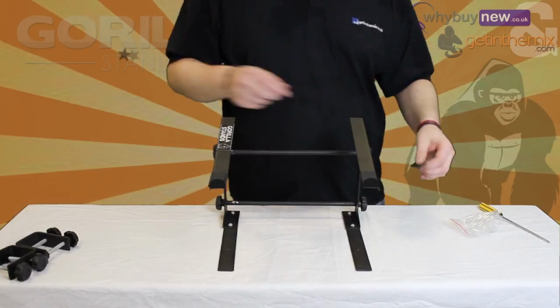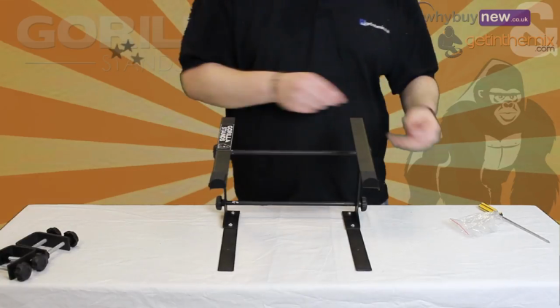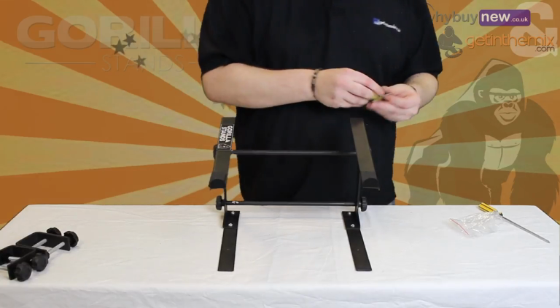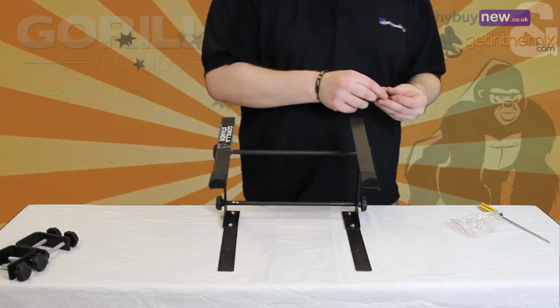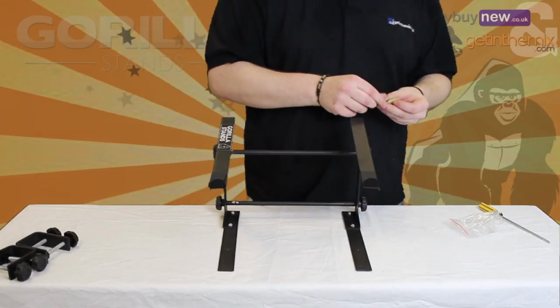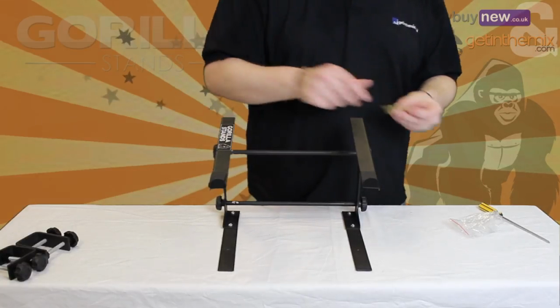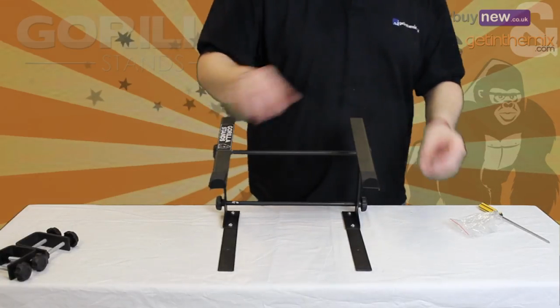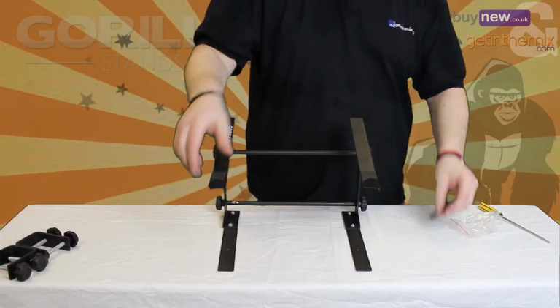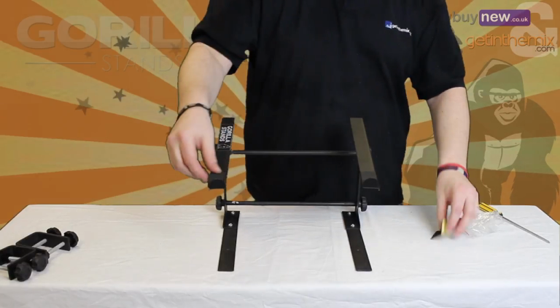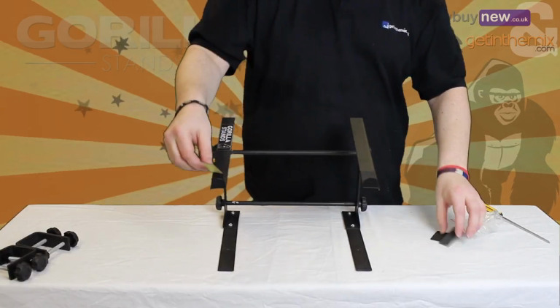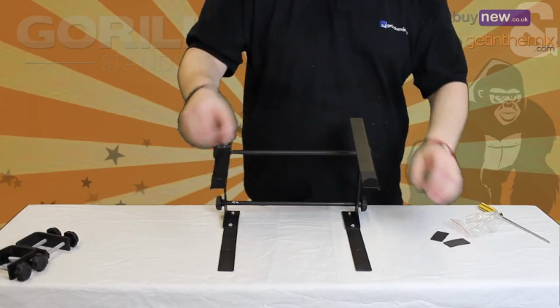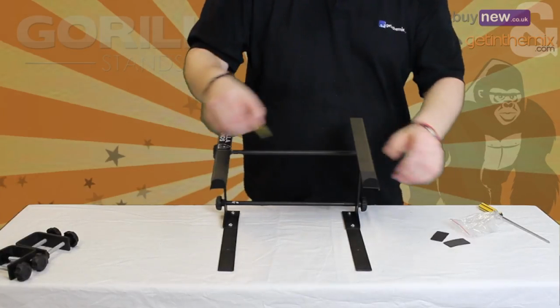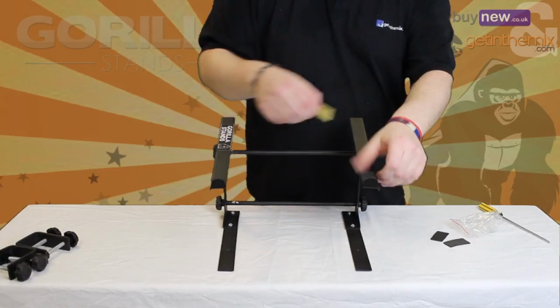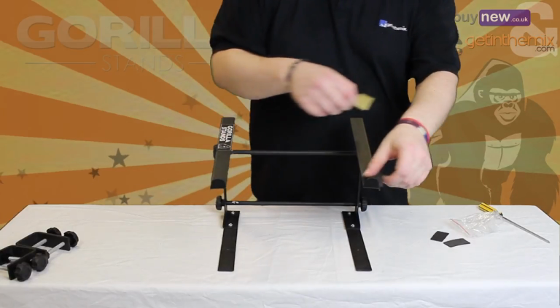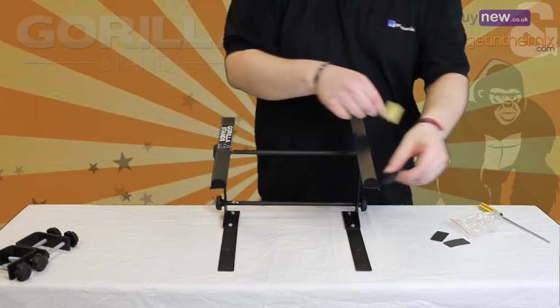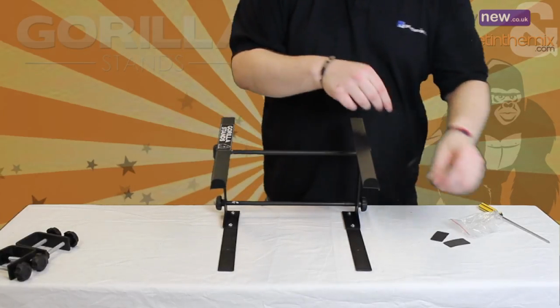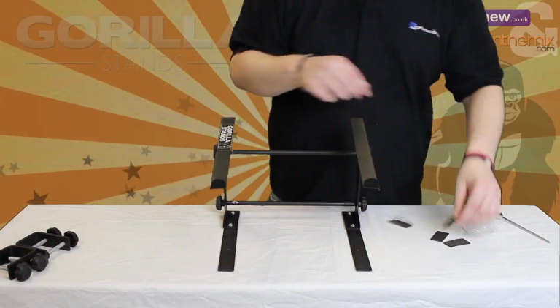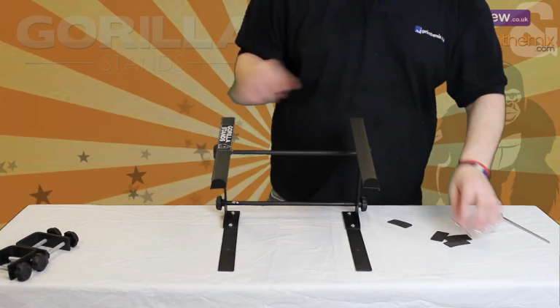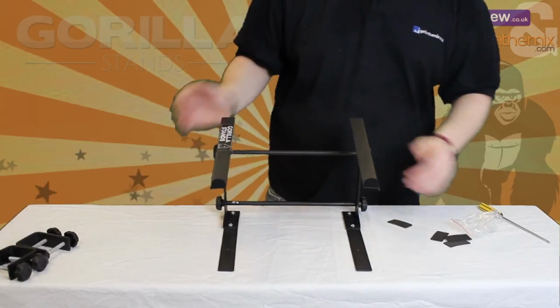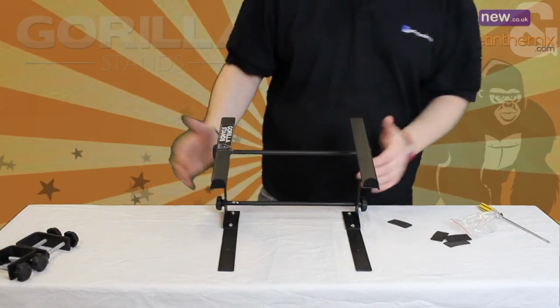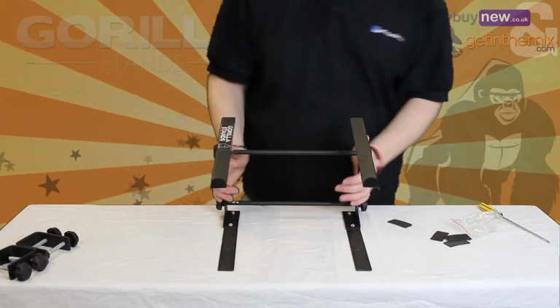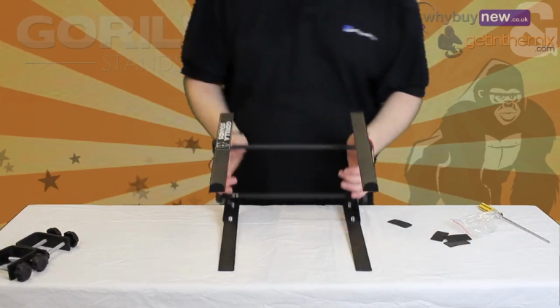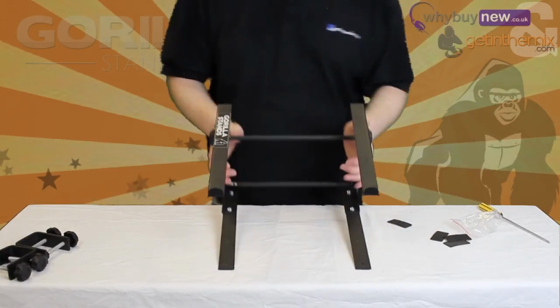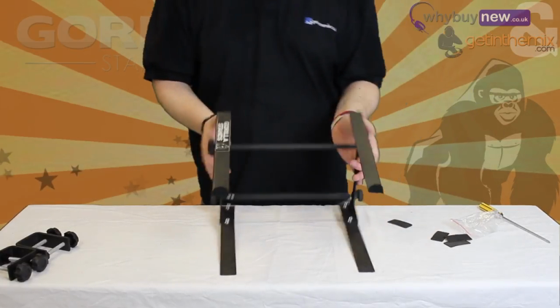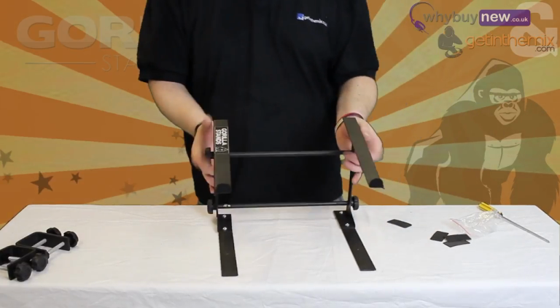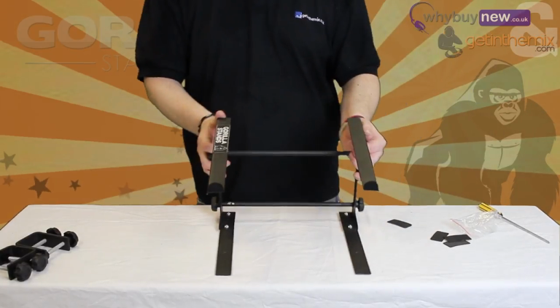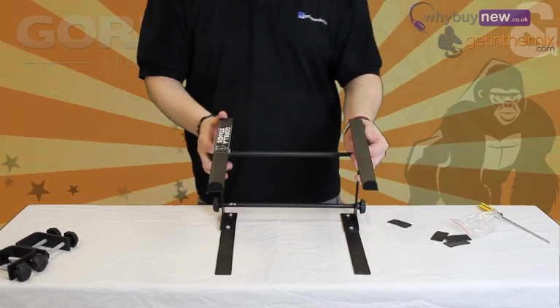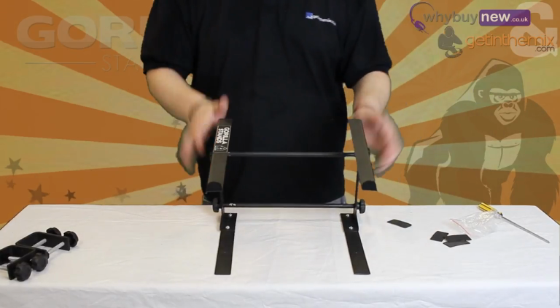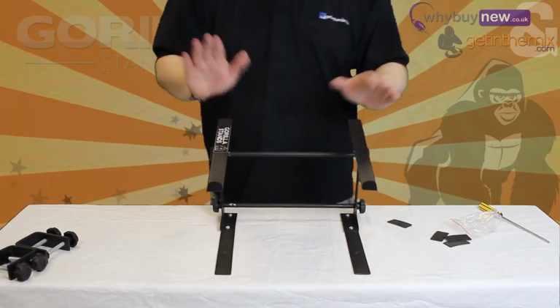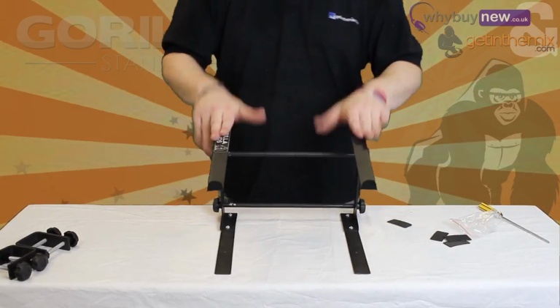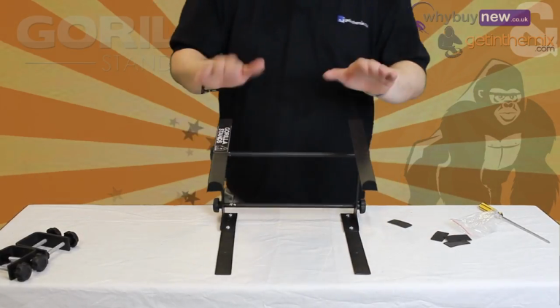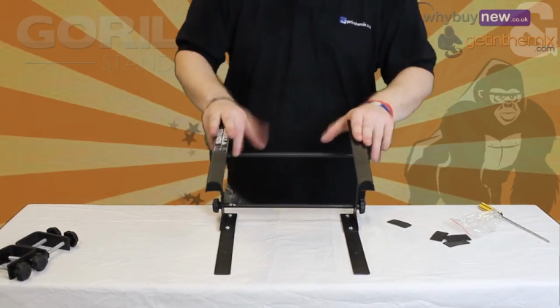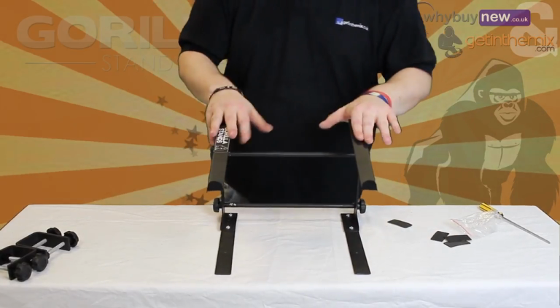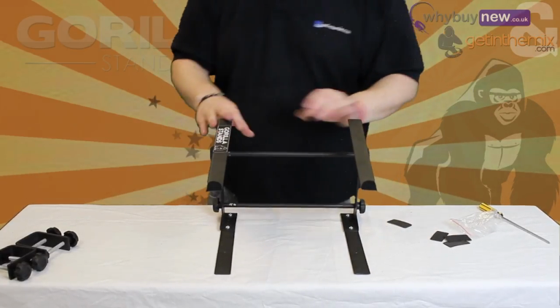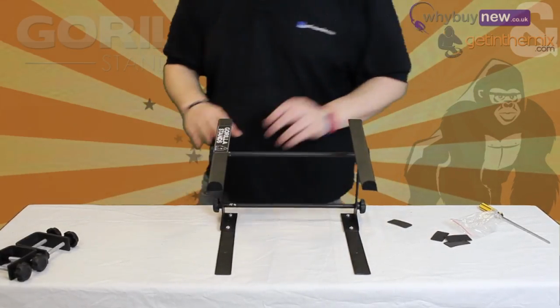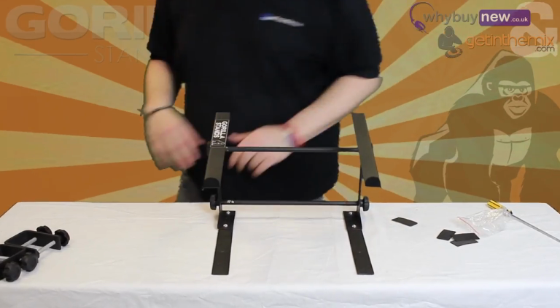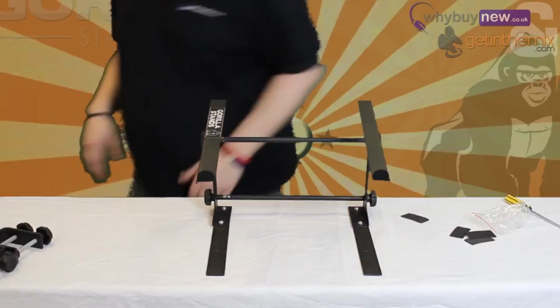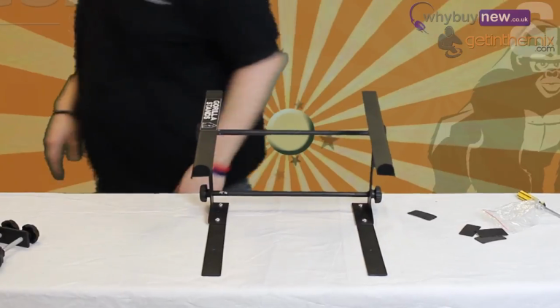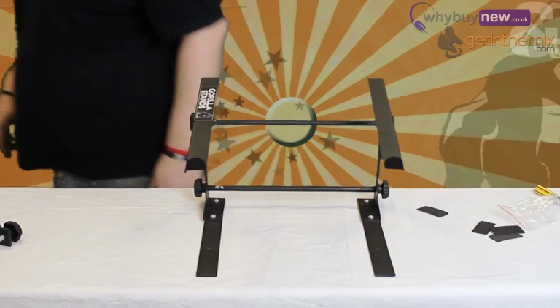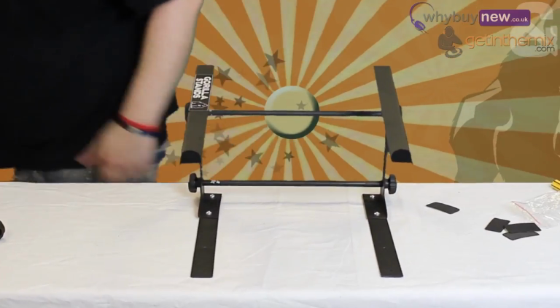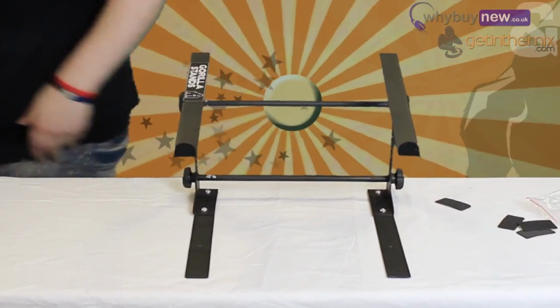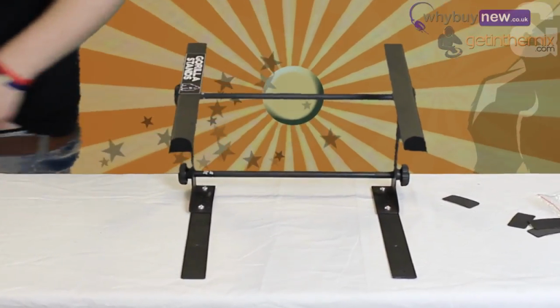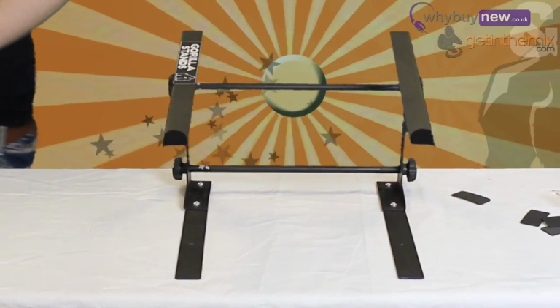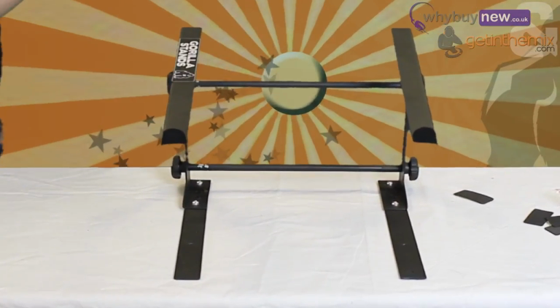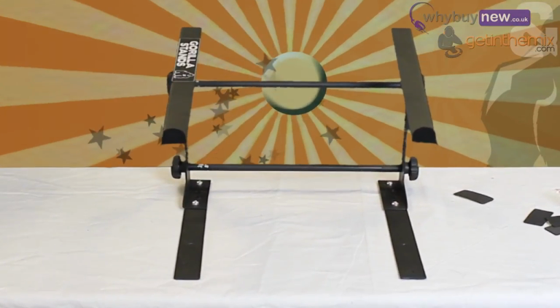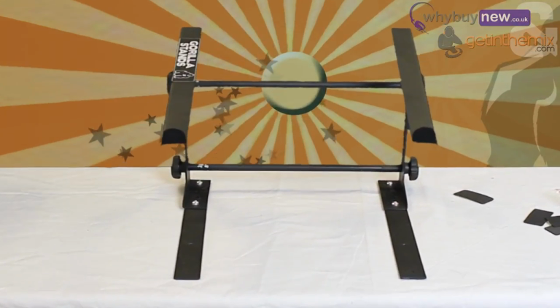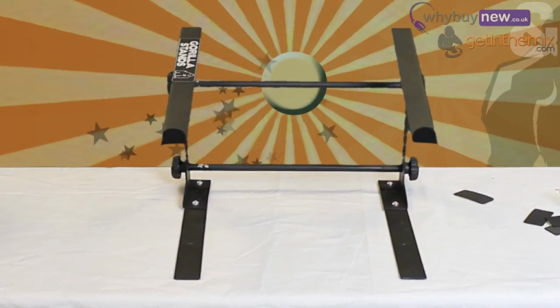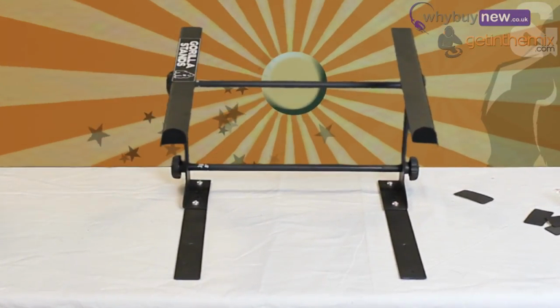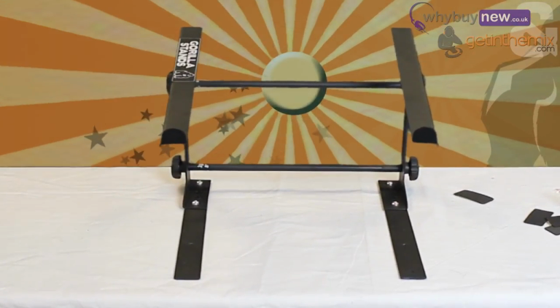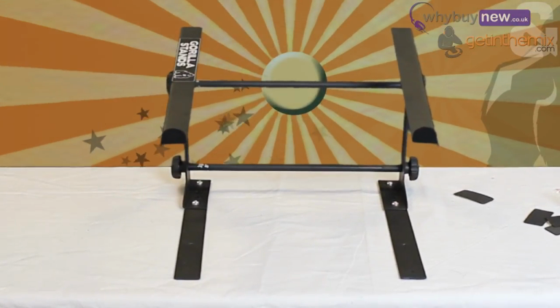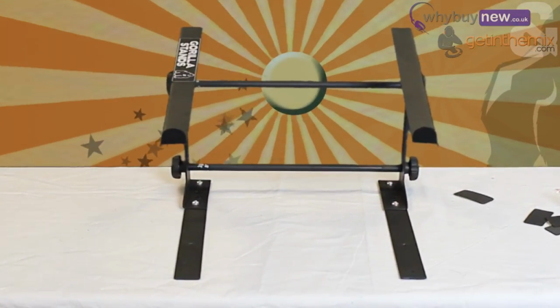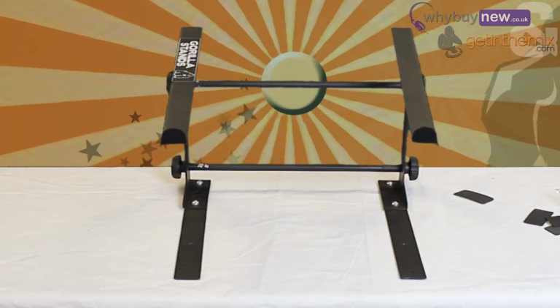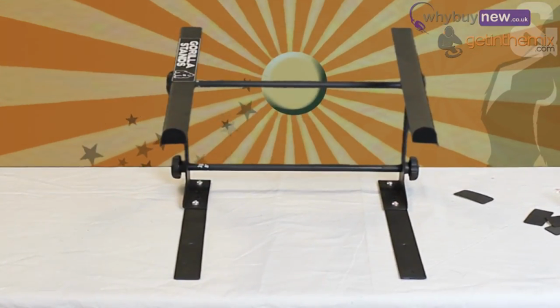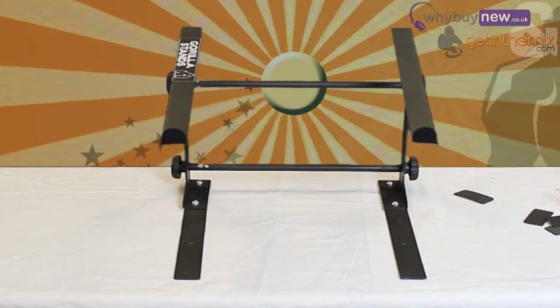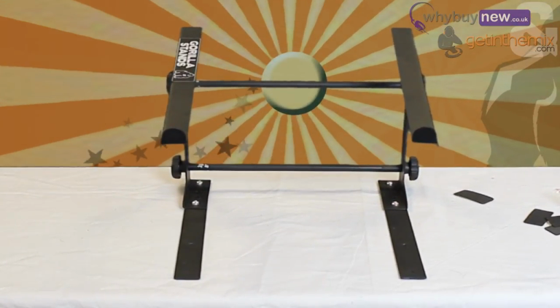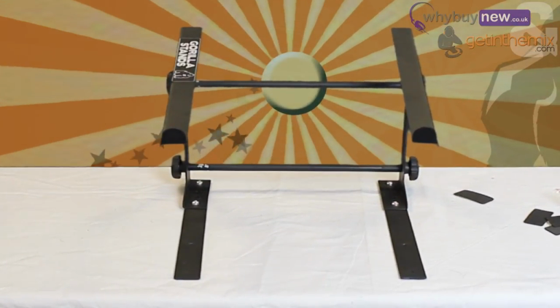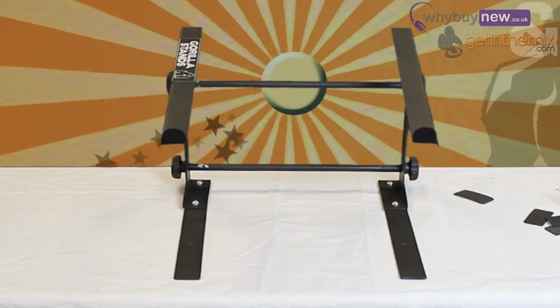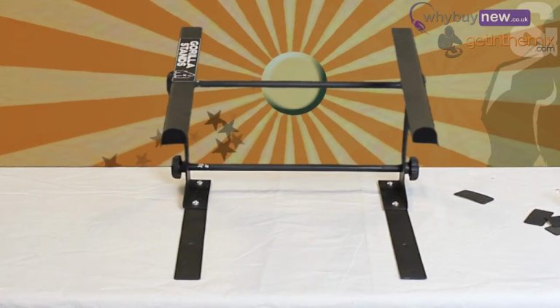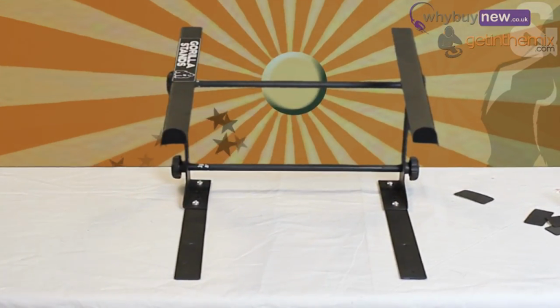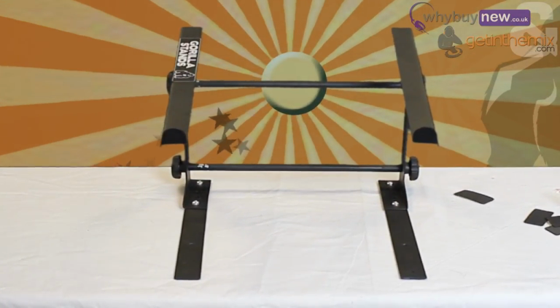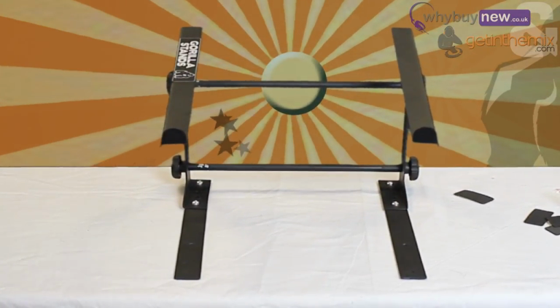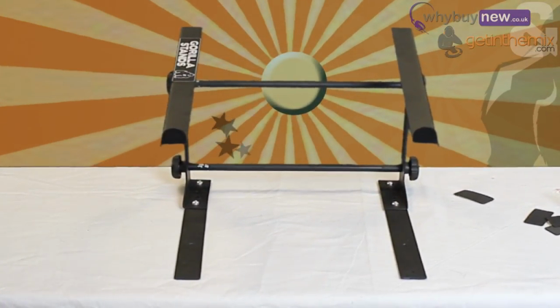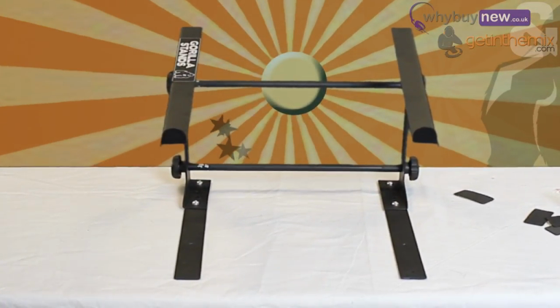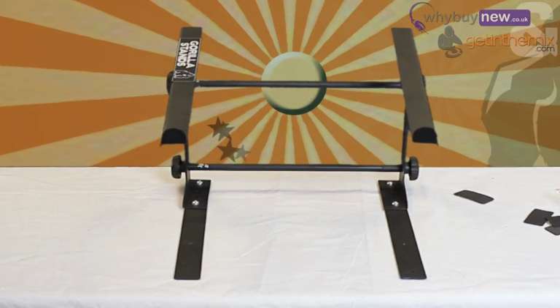There it is — the Gorilla GLS-01 Laptop Stand. Available from www.getinthemix.com and www.whybuynew.co.uk now.